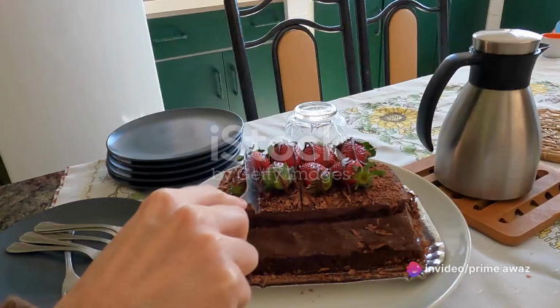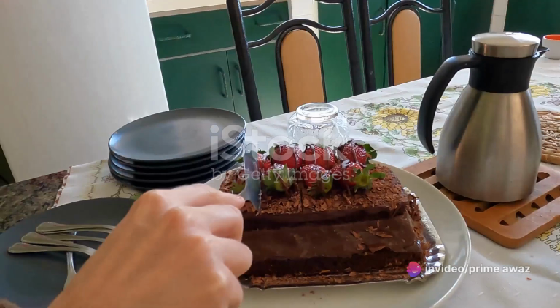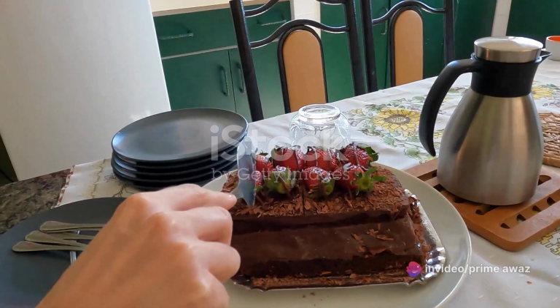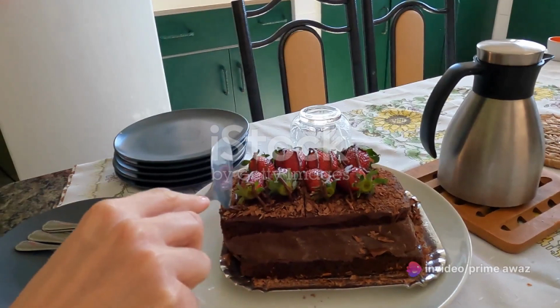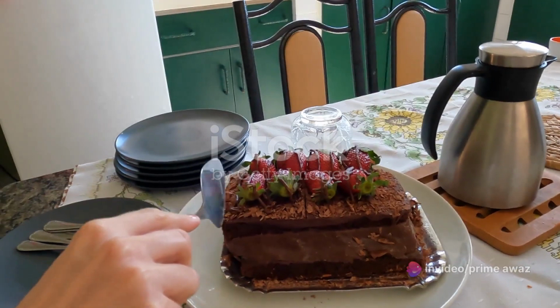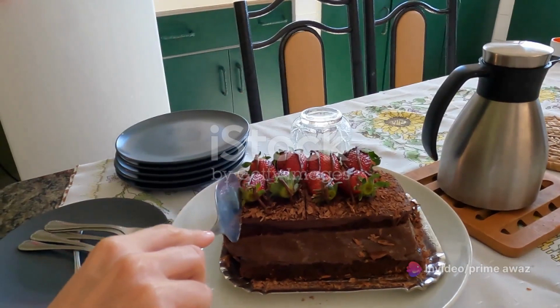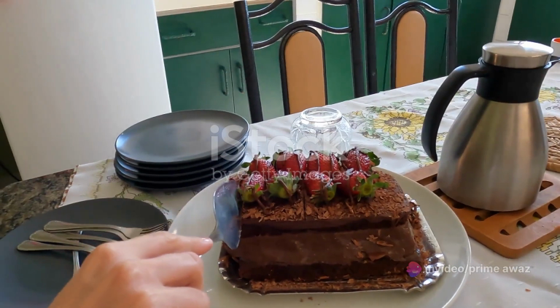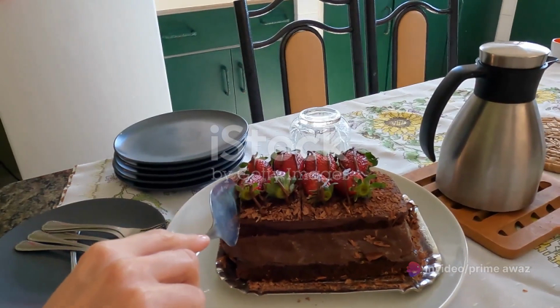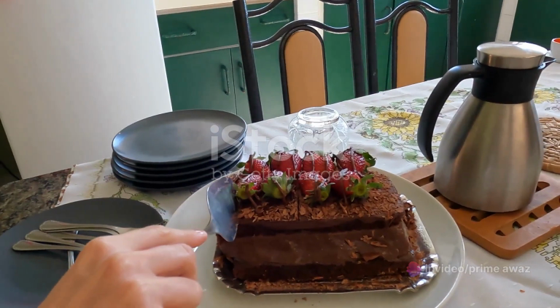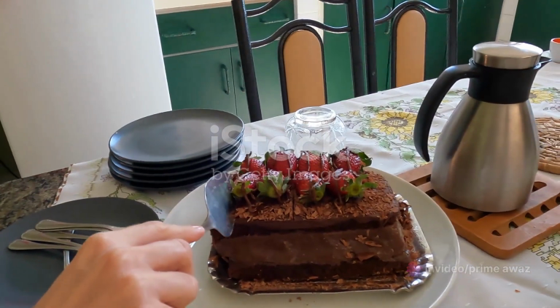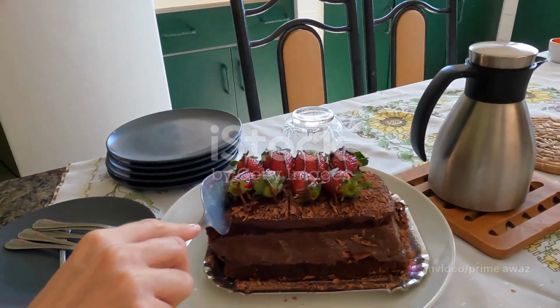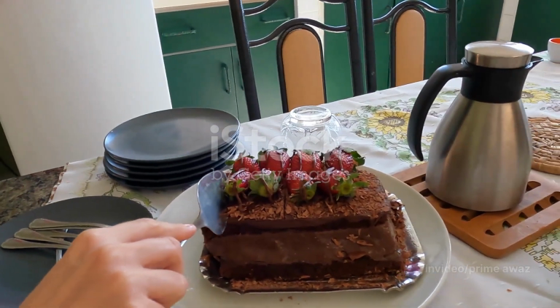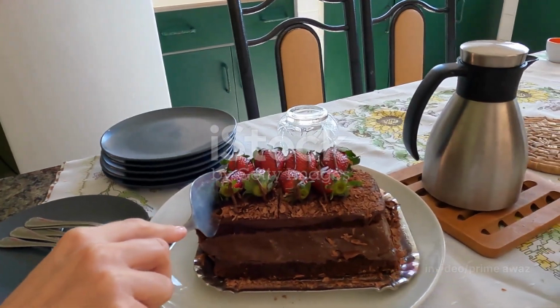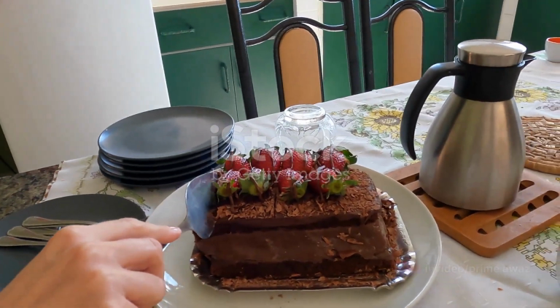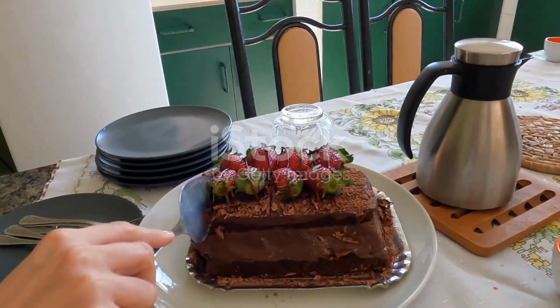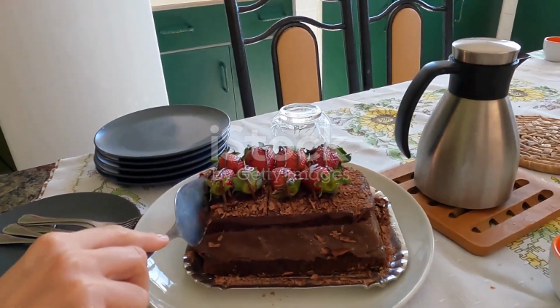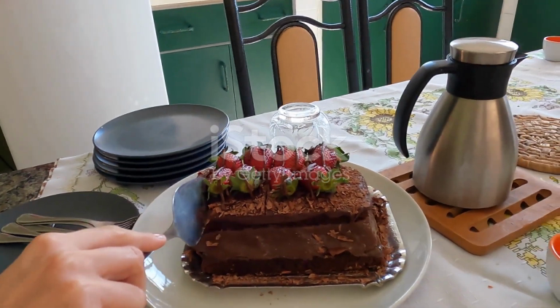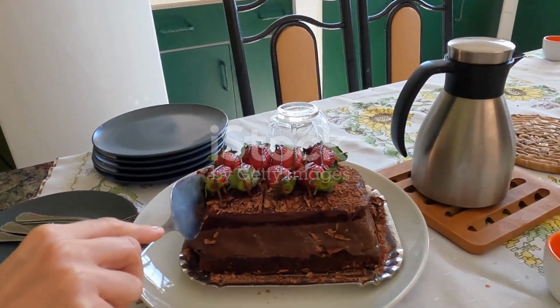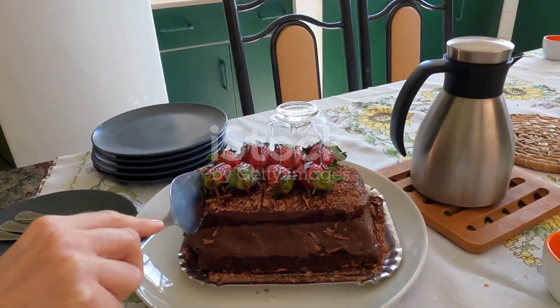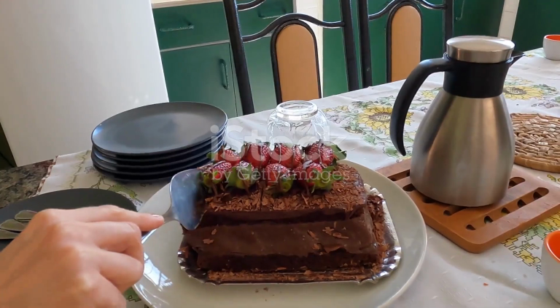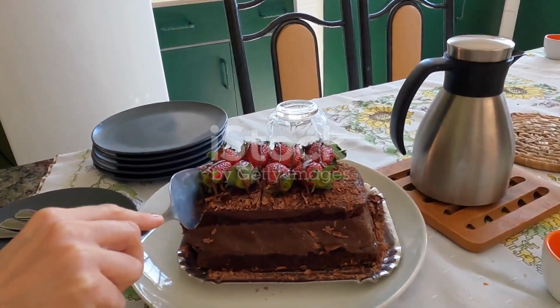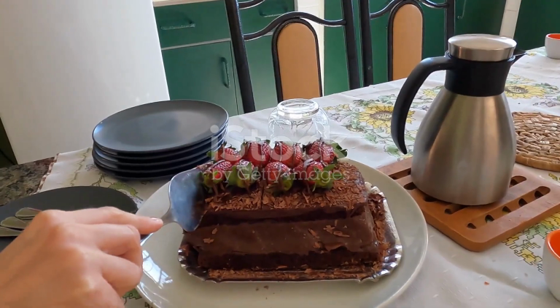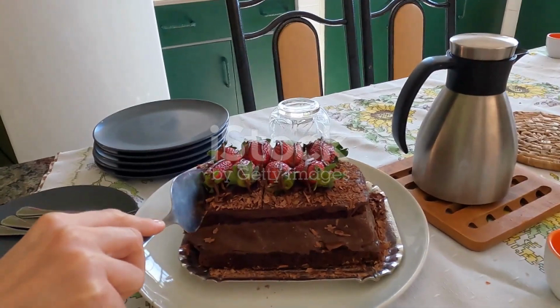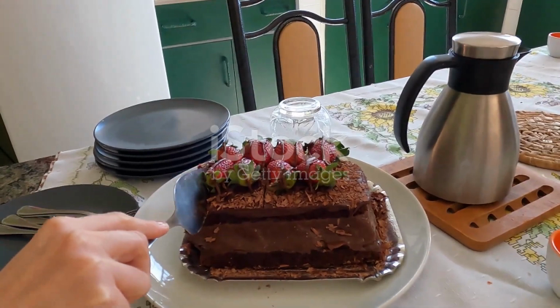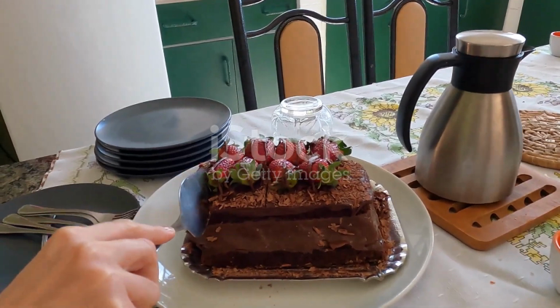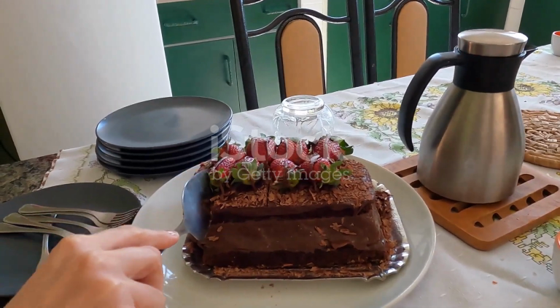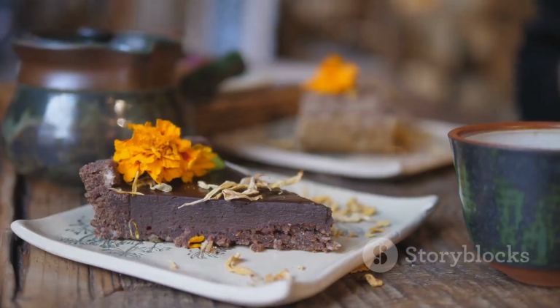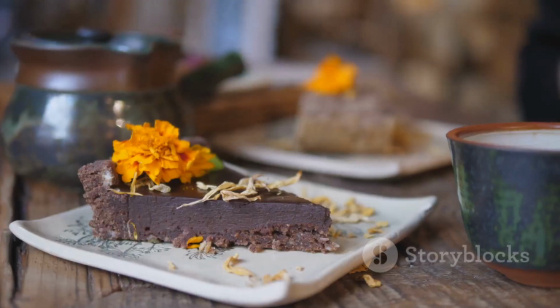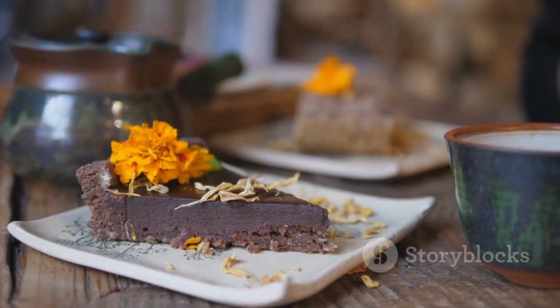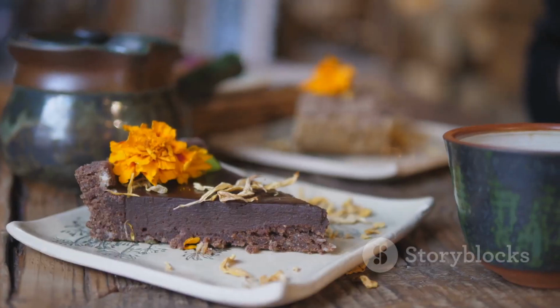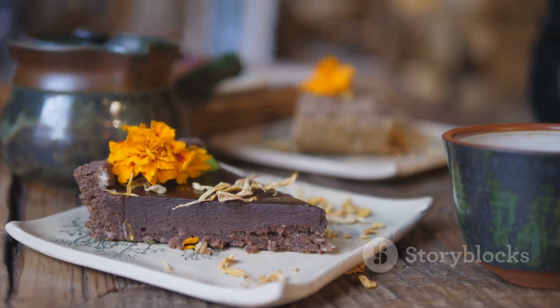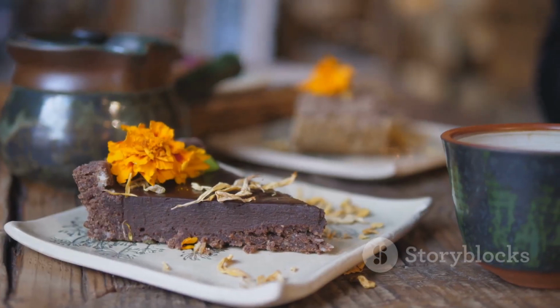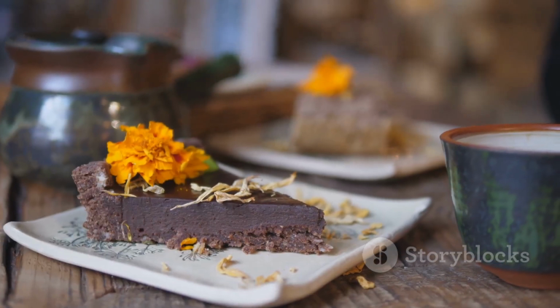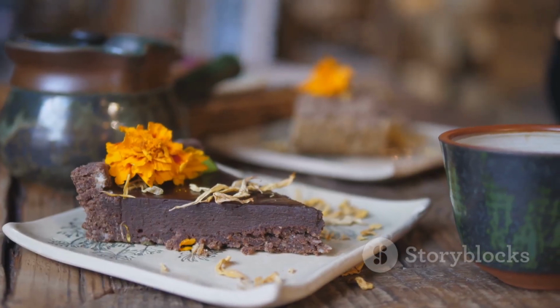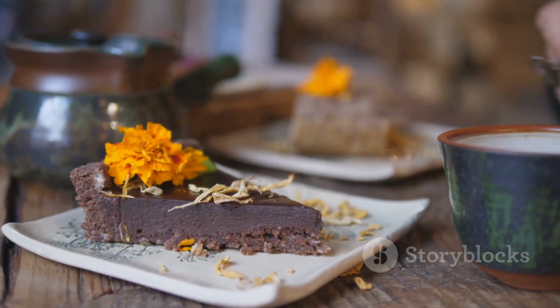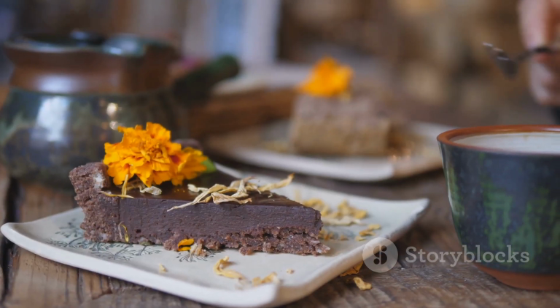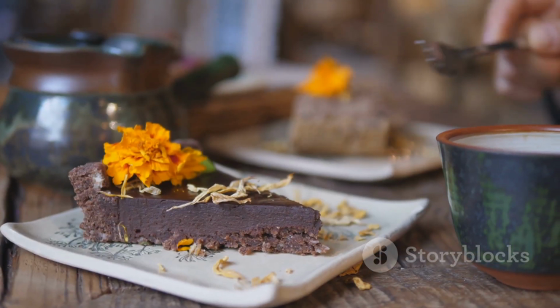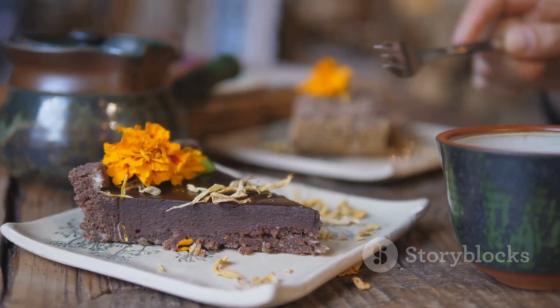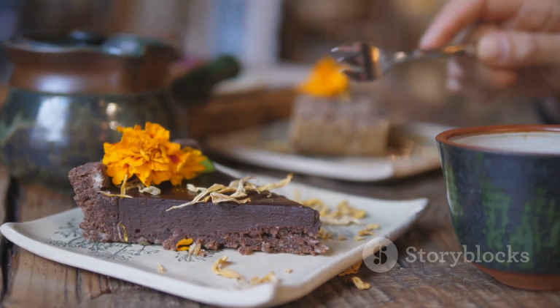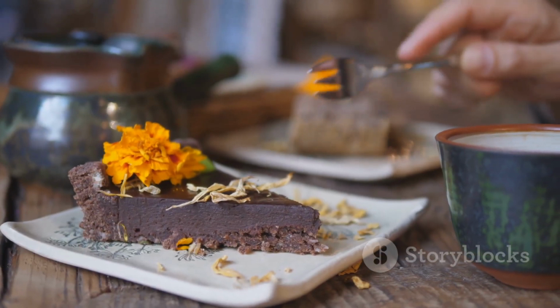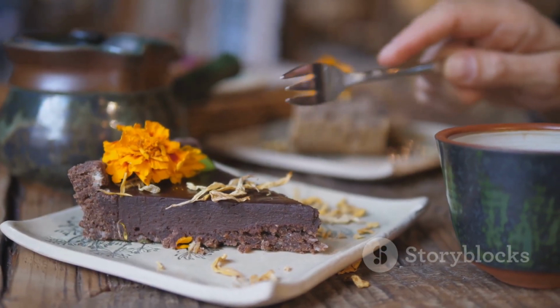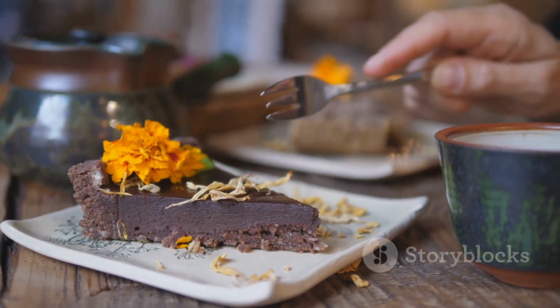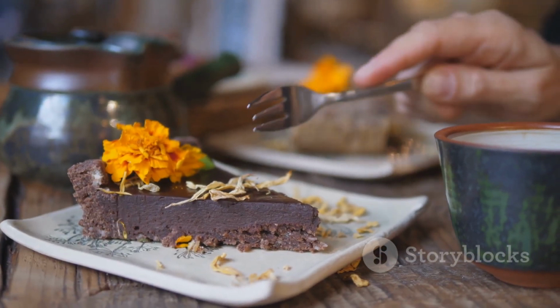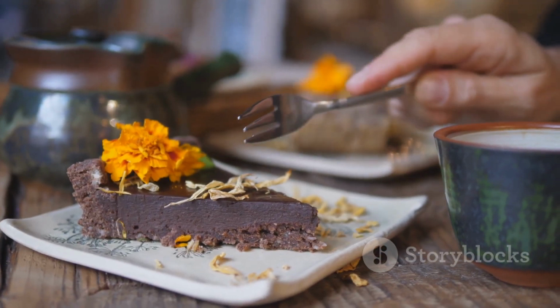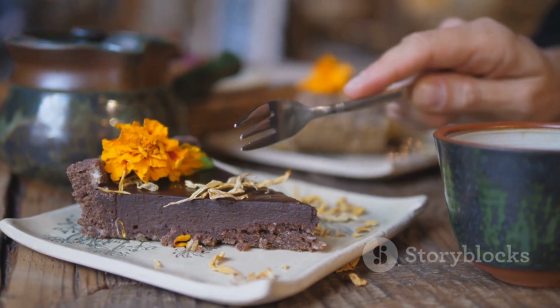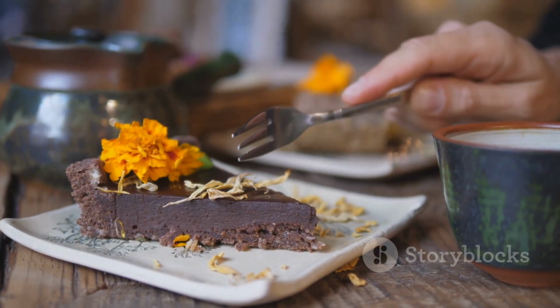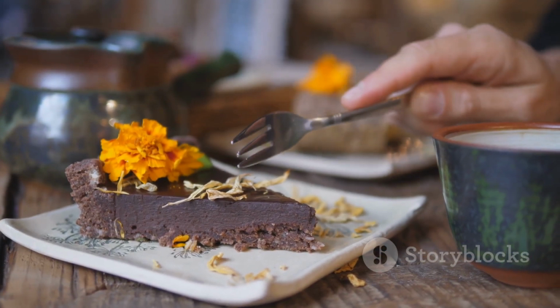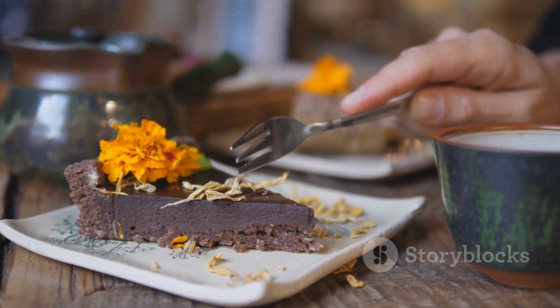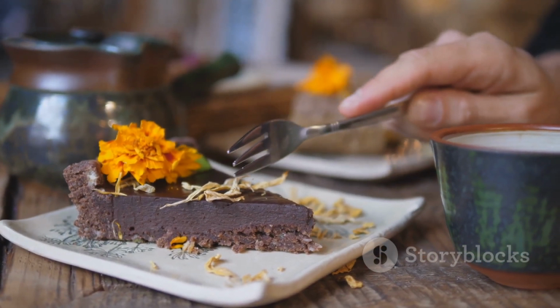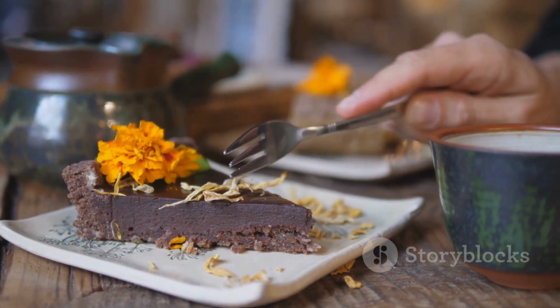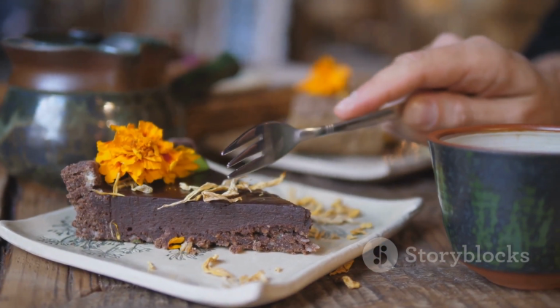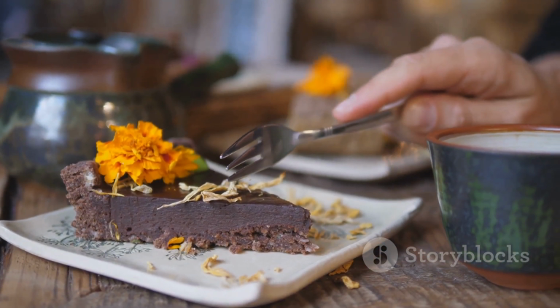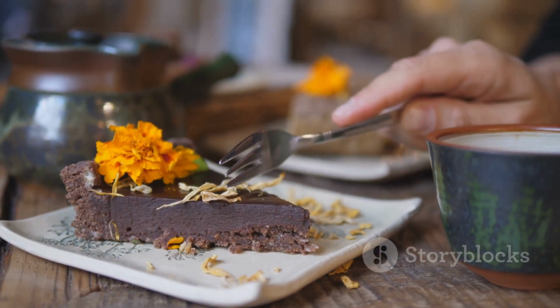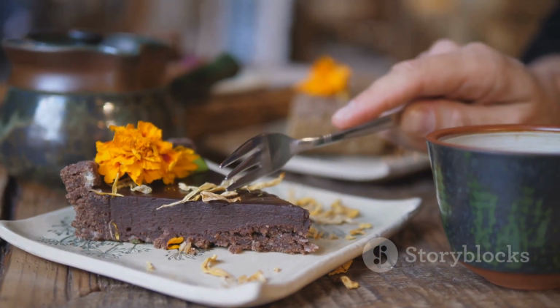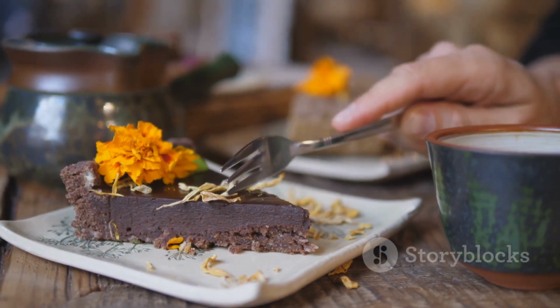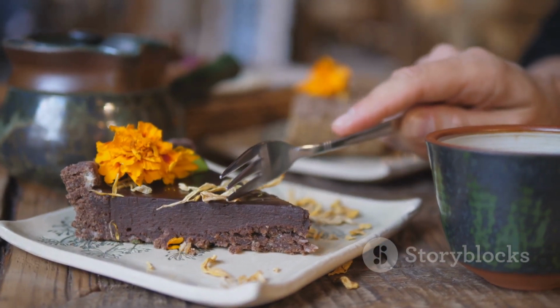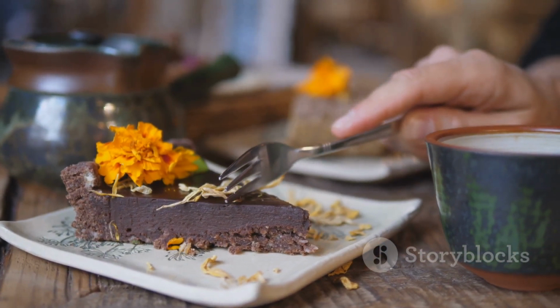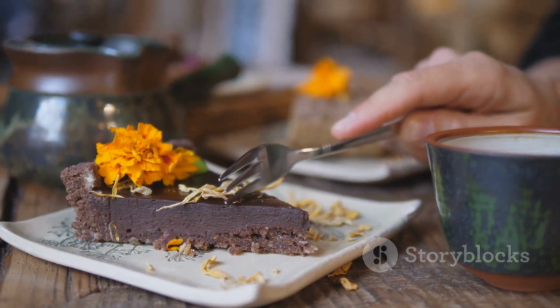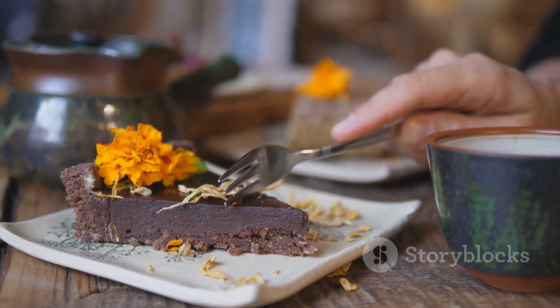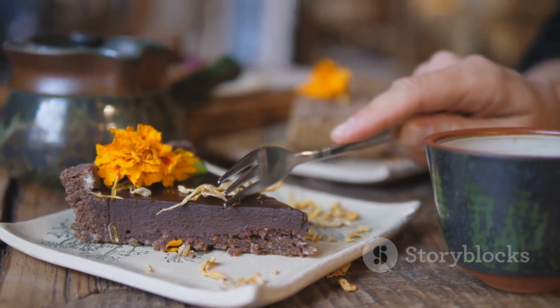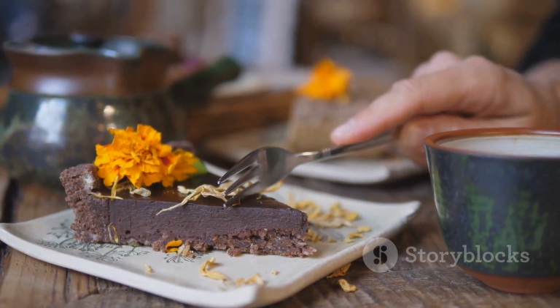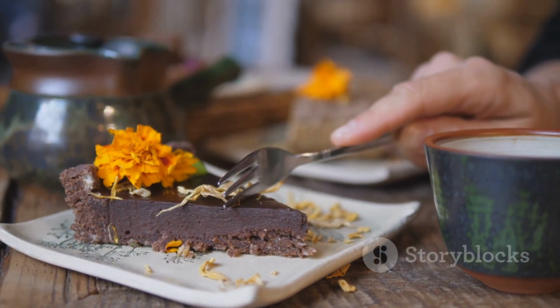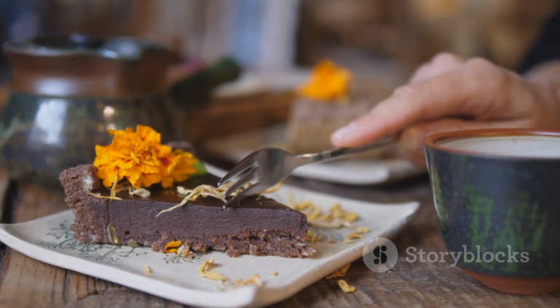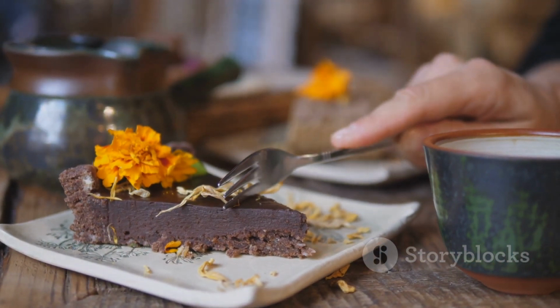Once the cake is cooled, it's ready to be enjoyed. Dive in and savor the rich, chocolatey goodness of your homemade vegan delight.